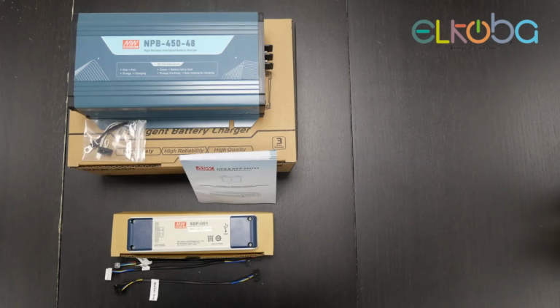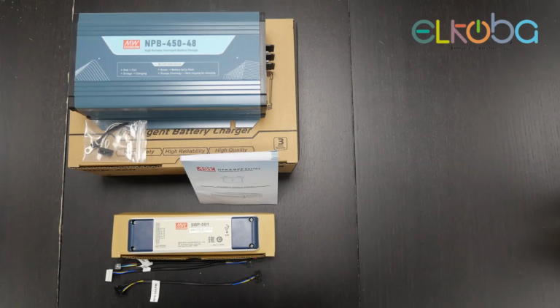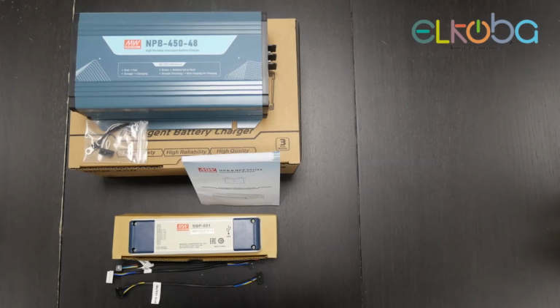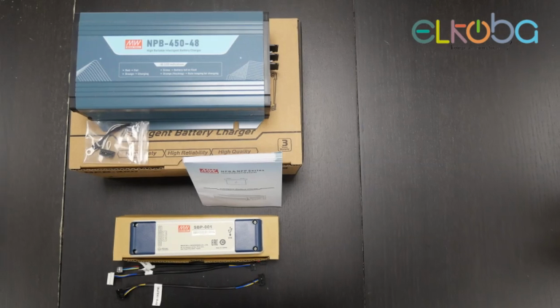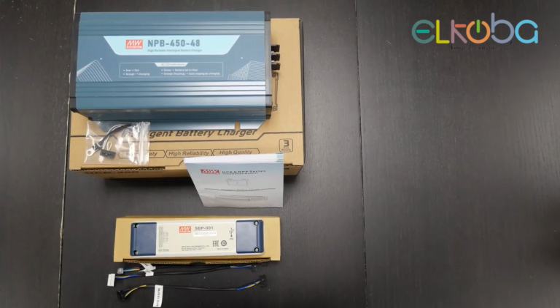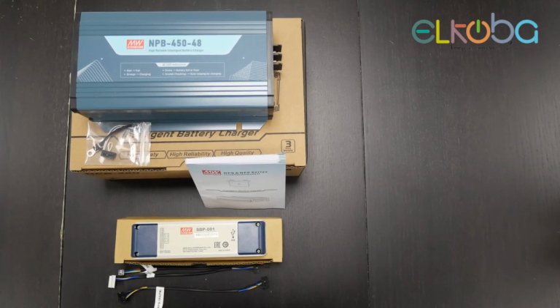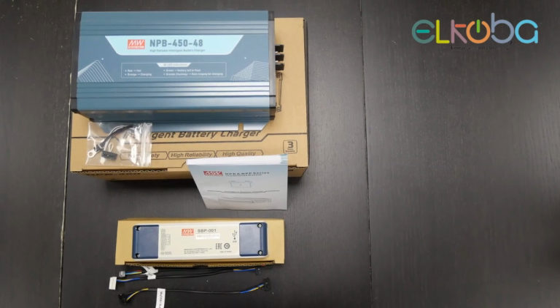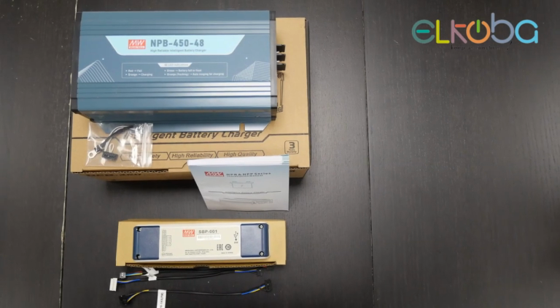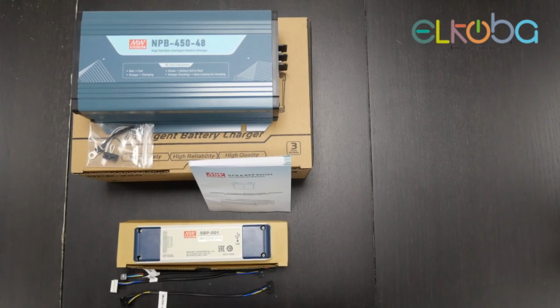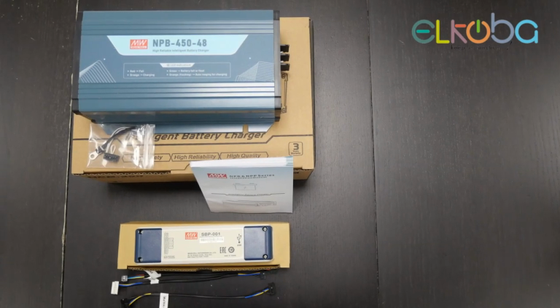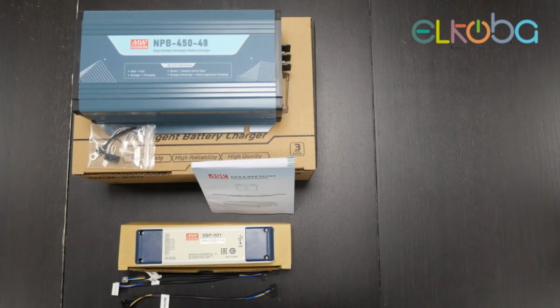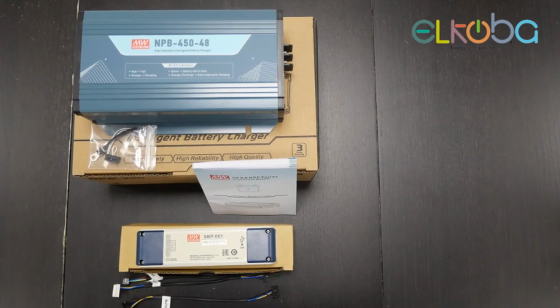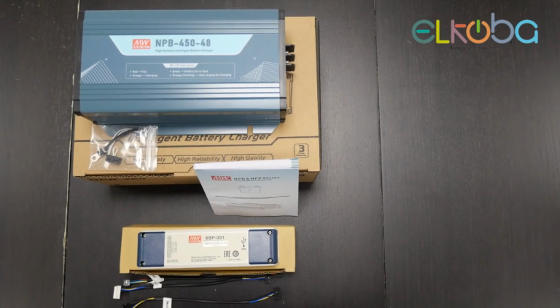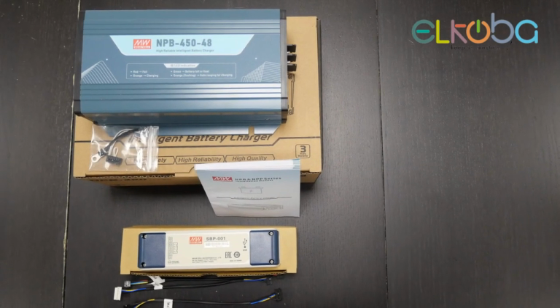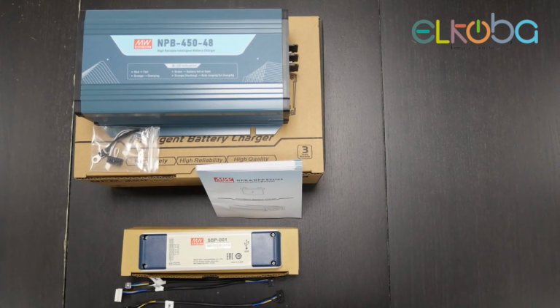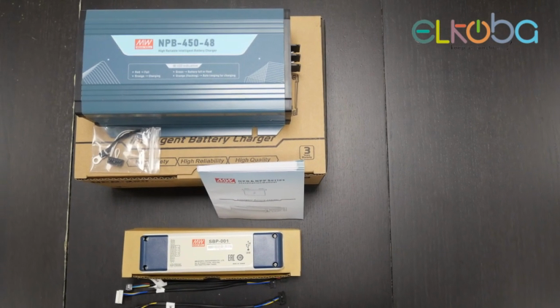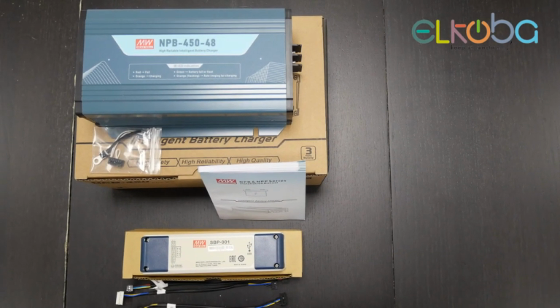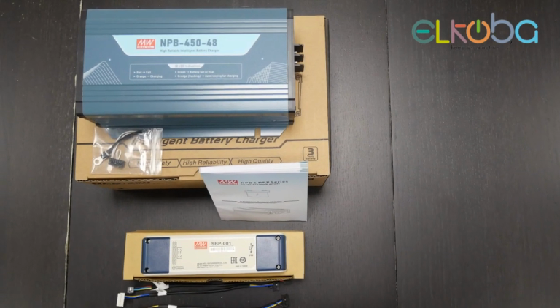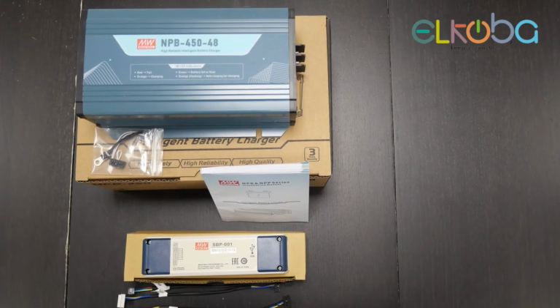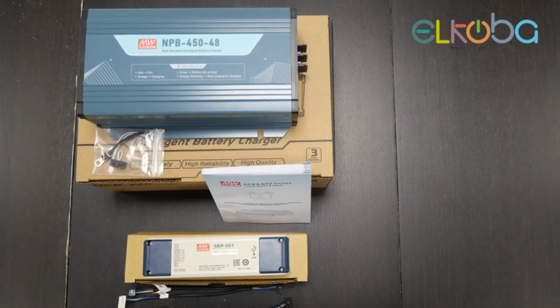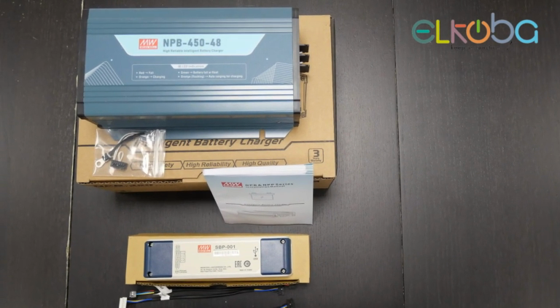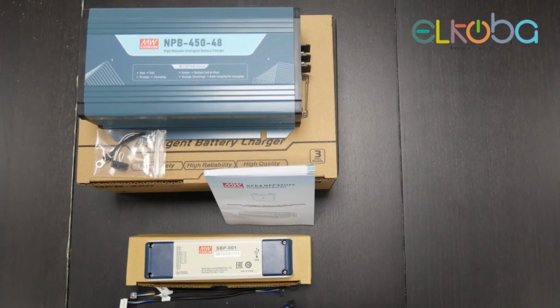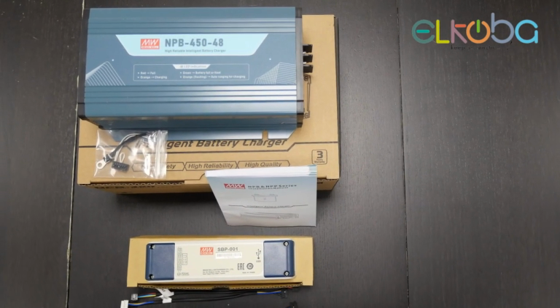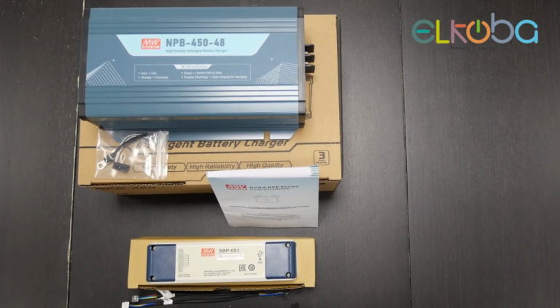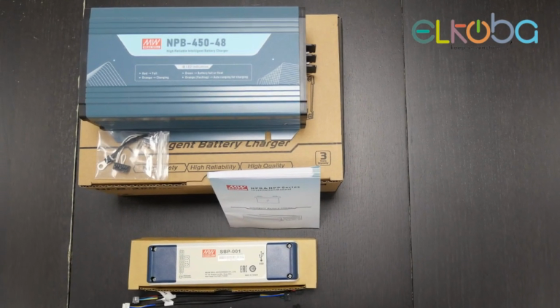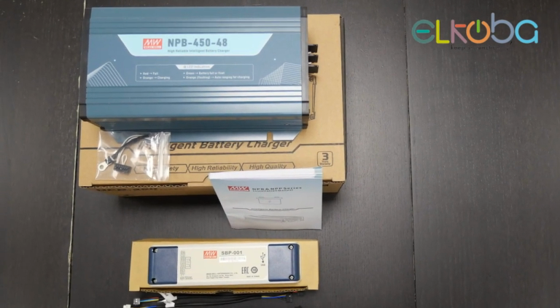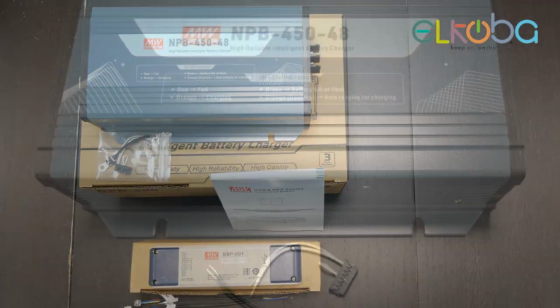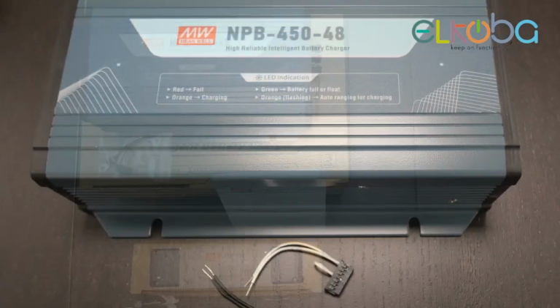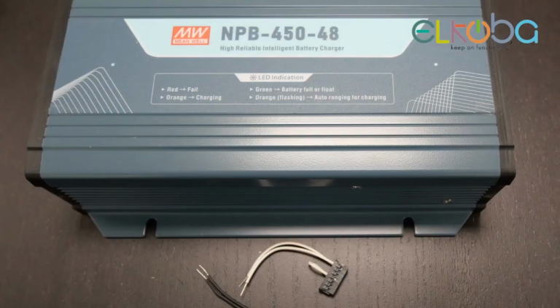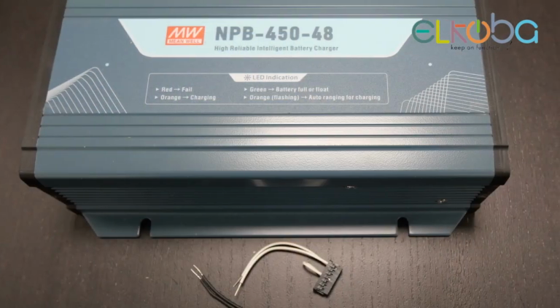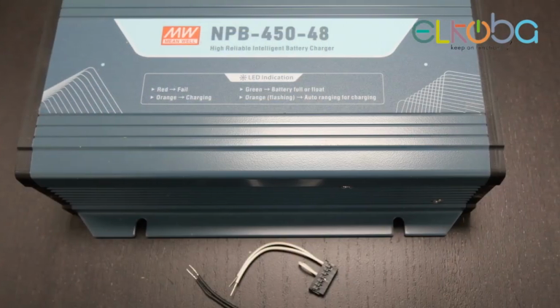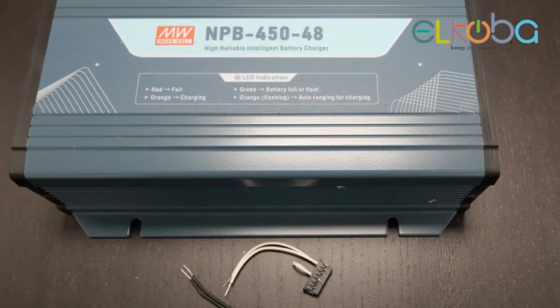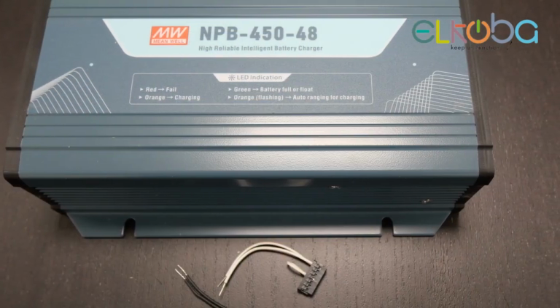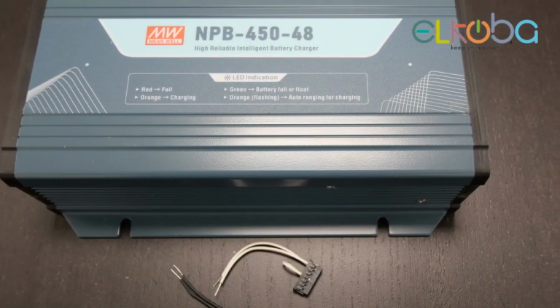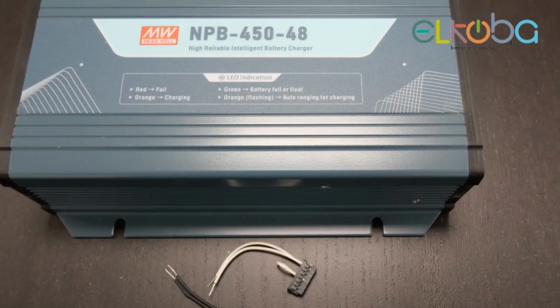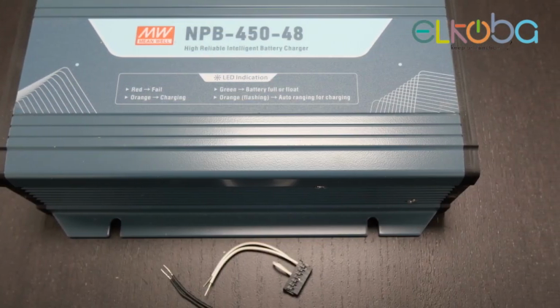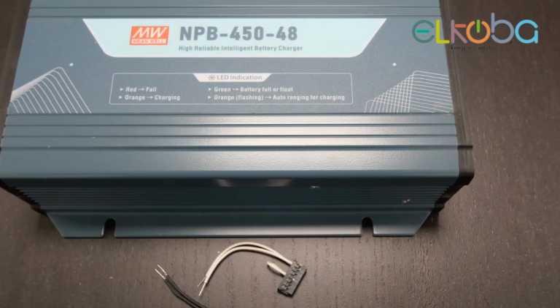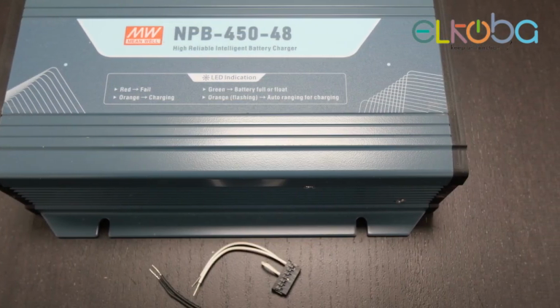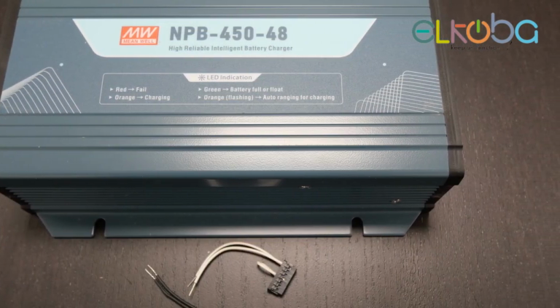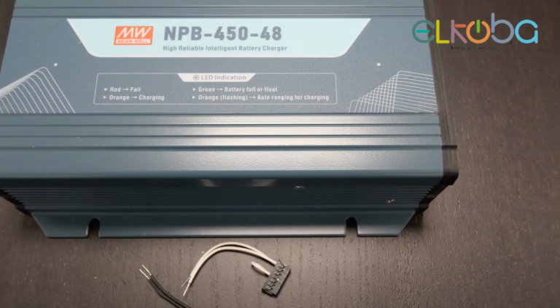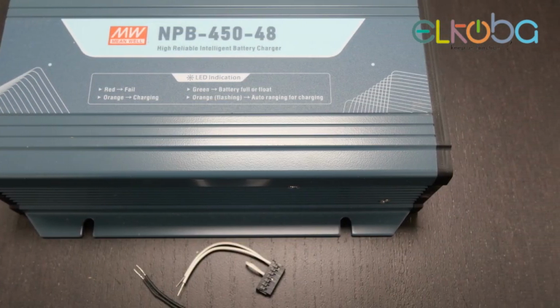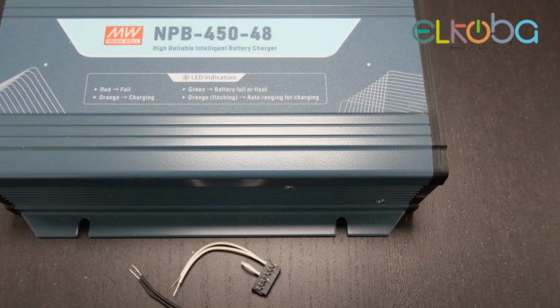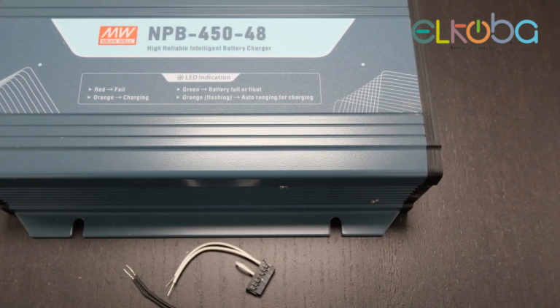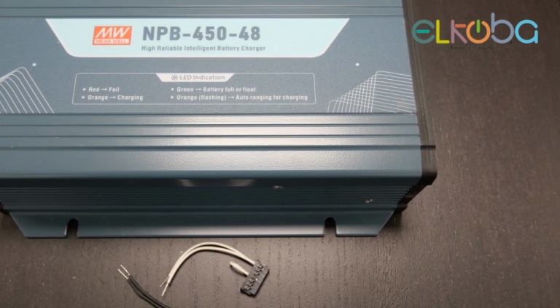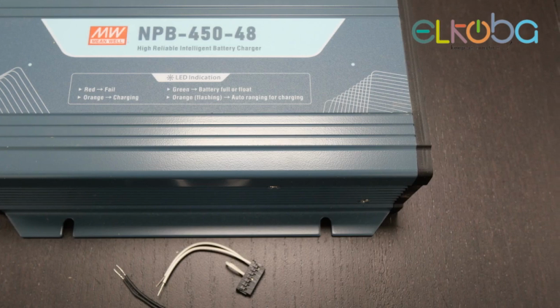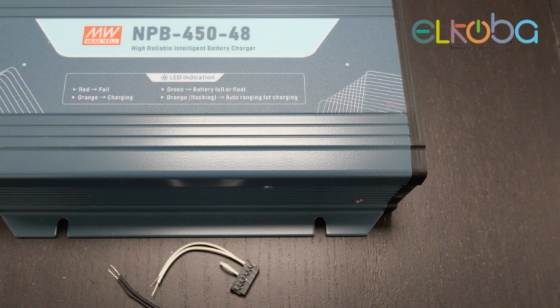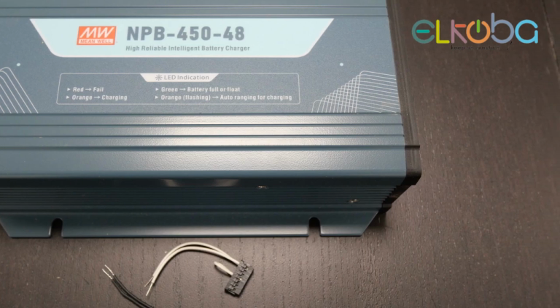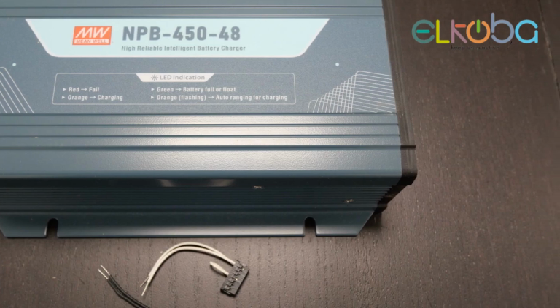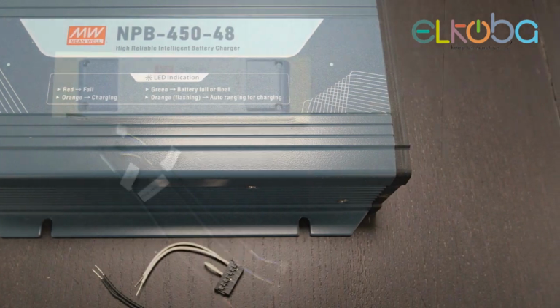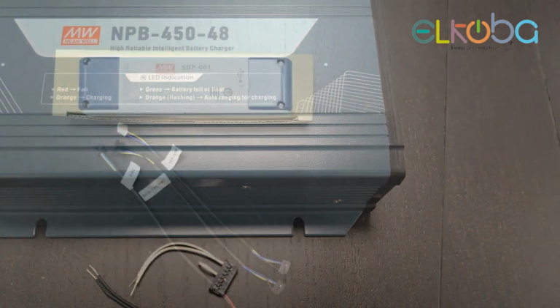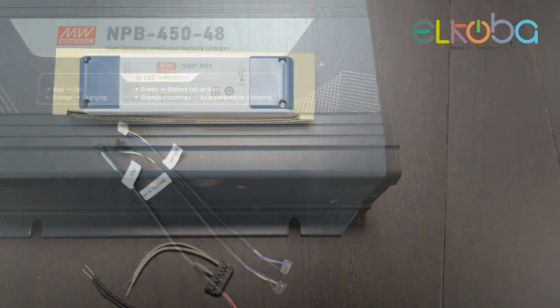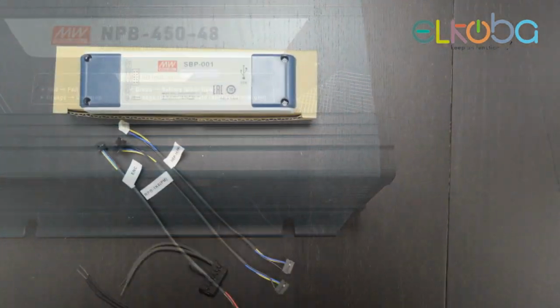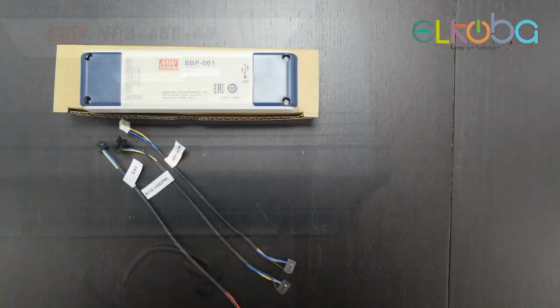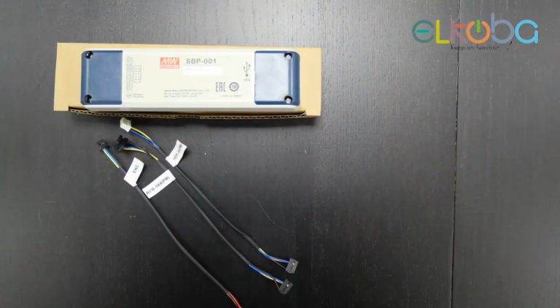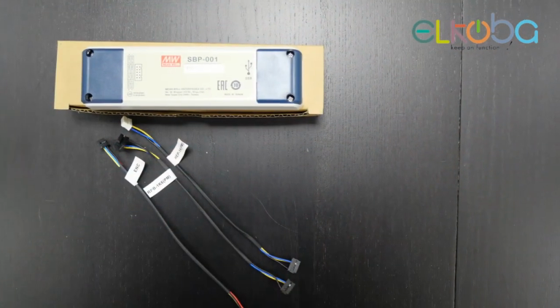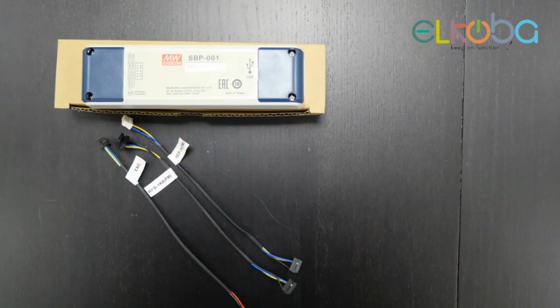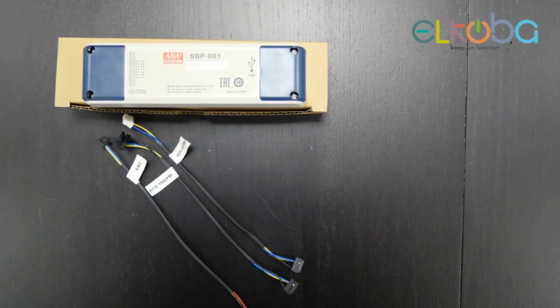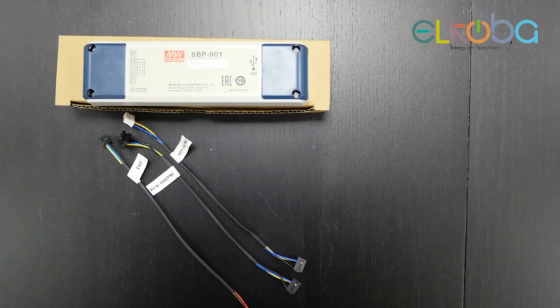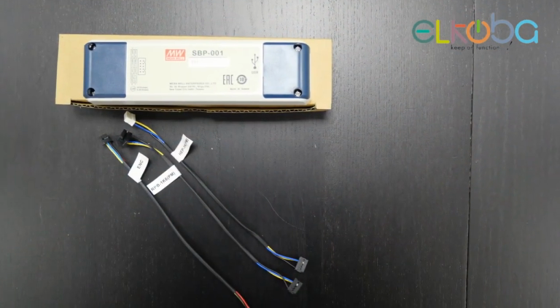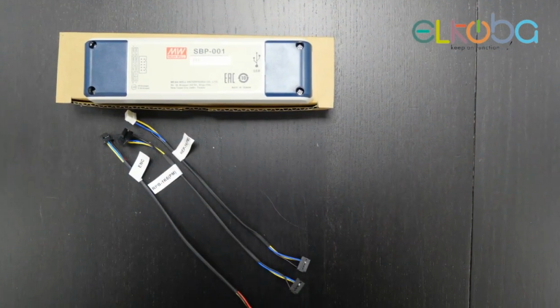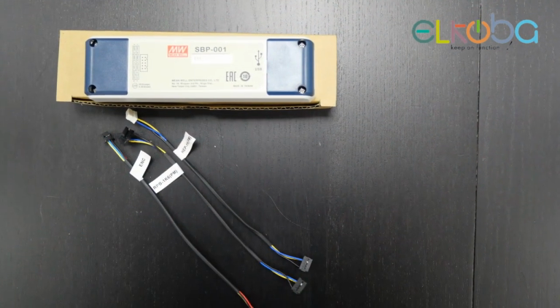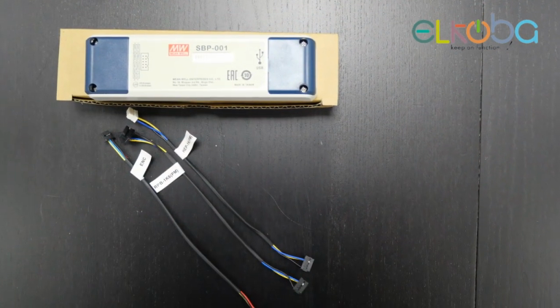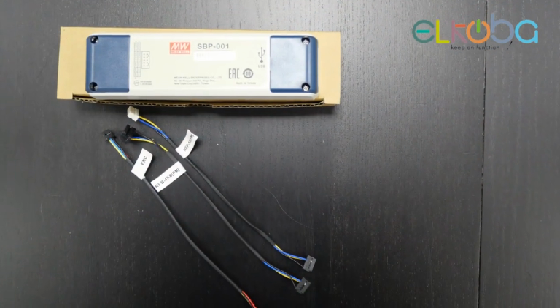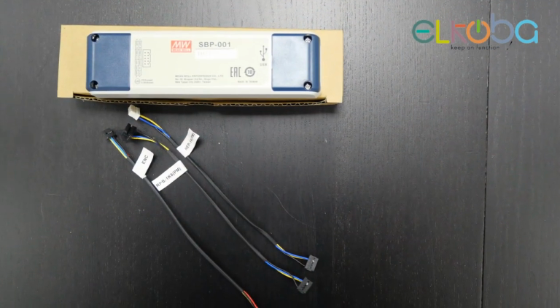Hi guys, it took me some hours, but now I can show you how to connect the NPB charger from Meanwell to a programmer.